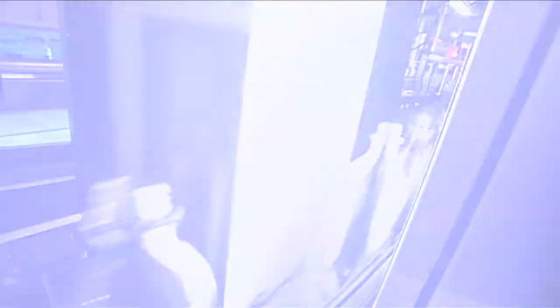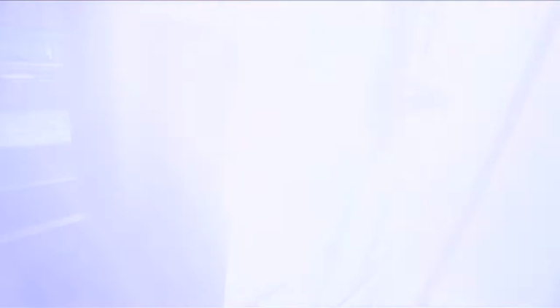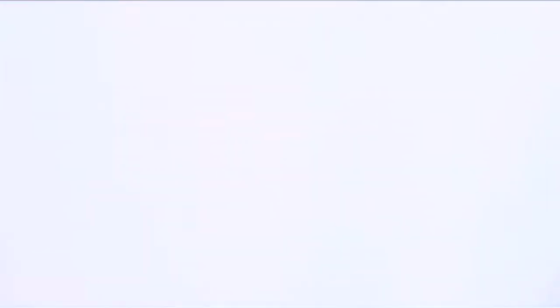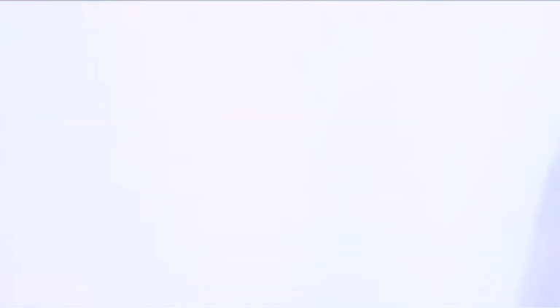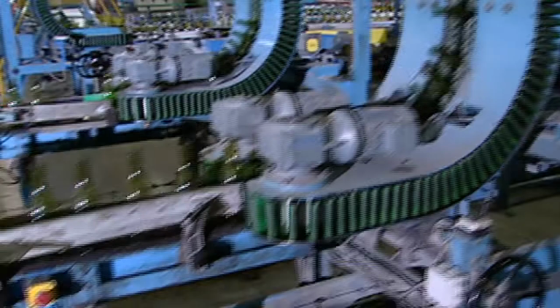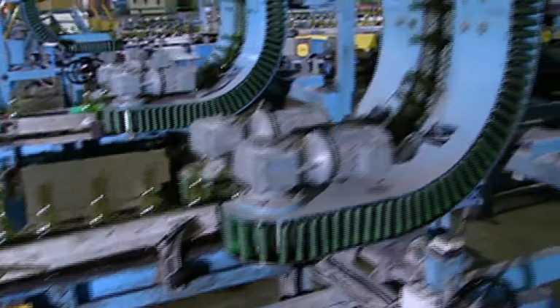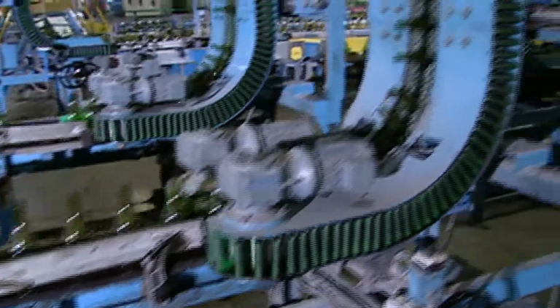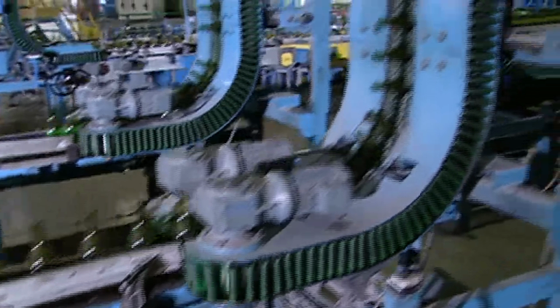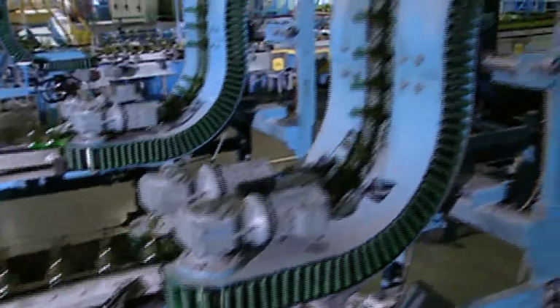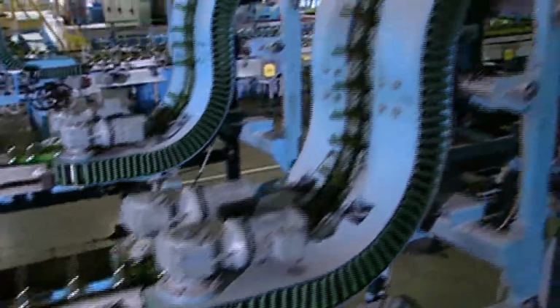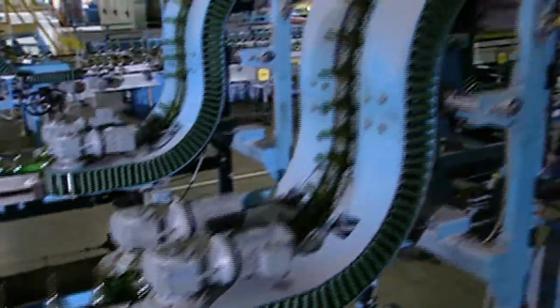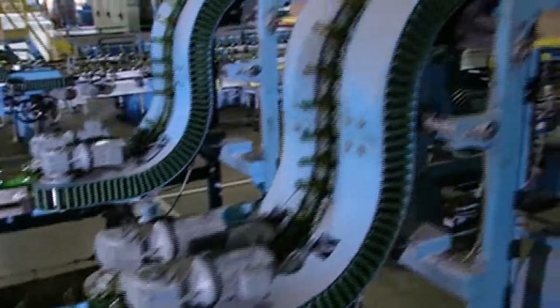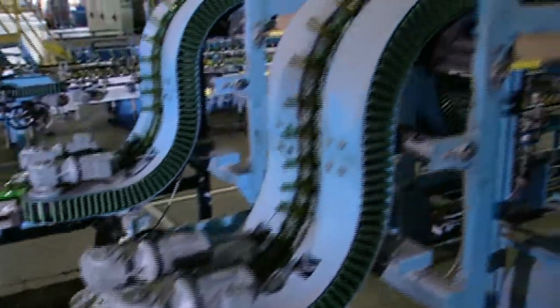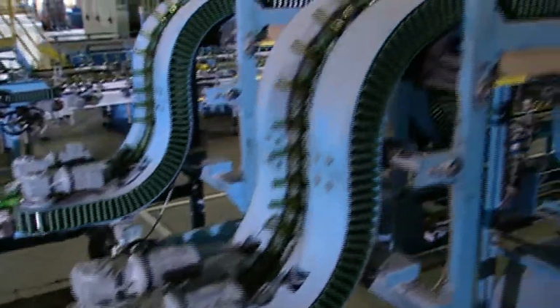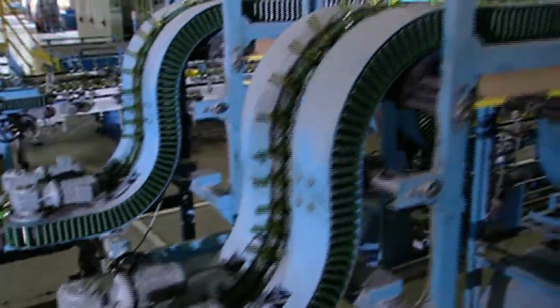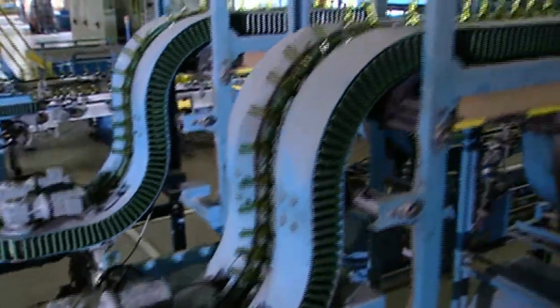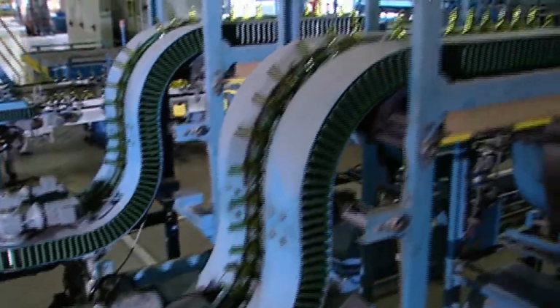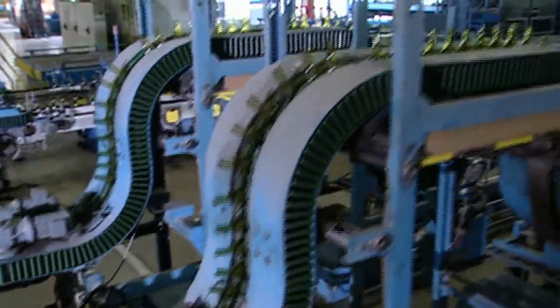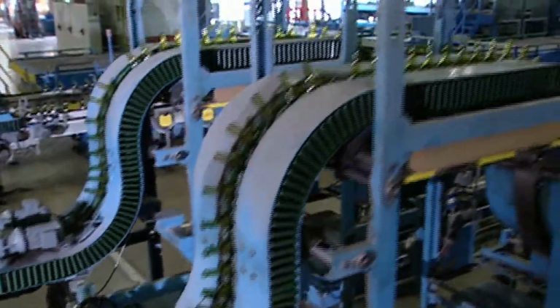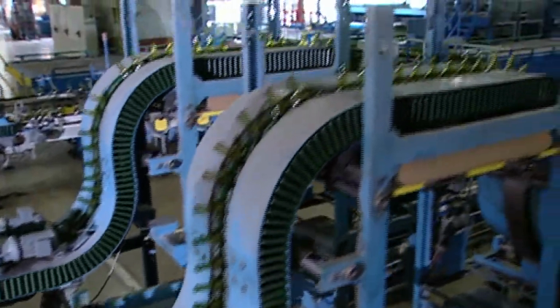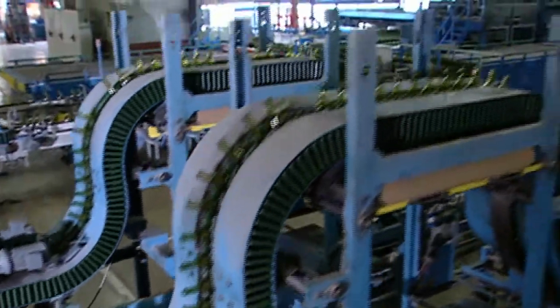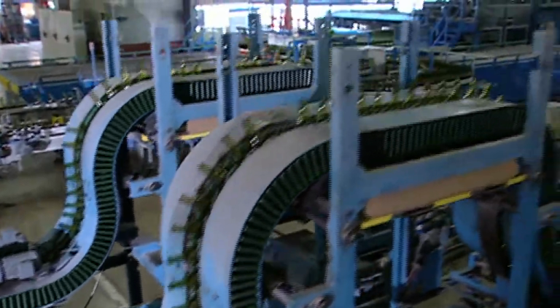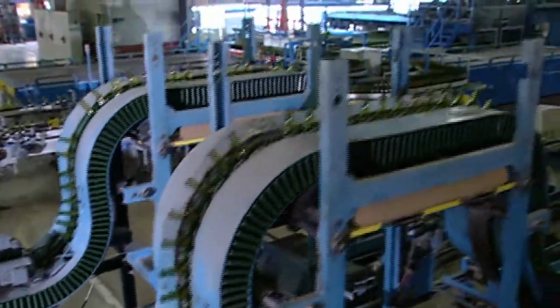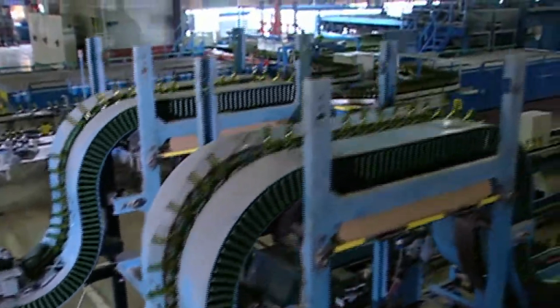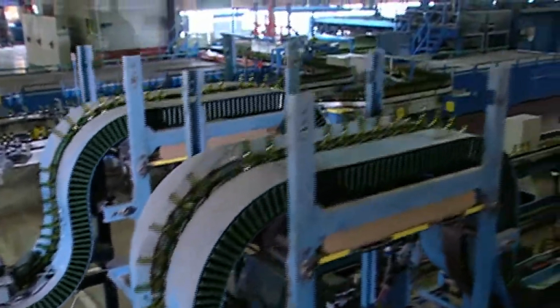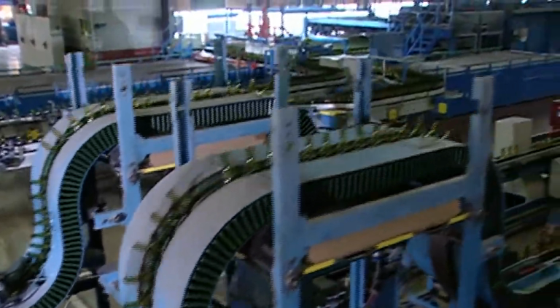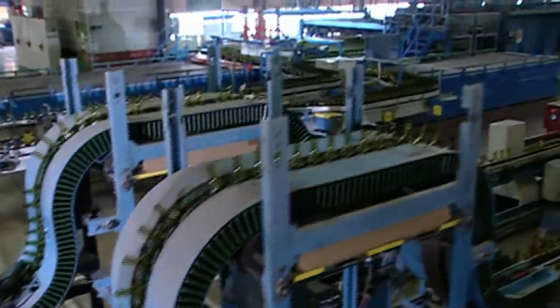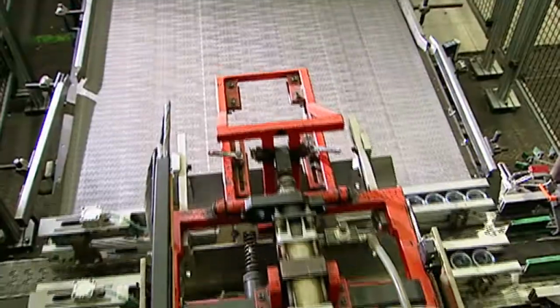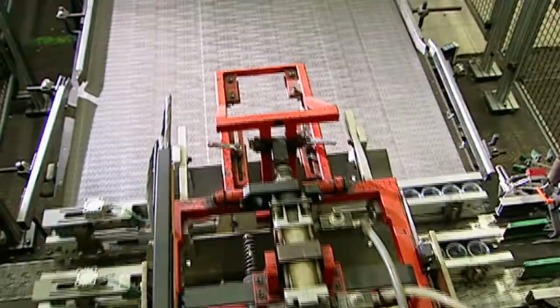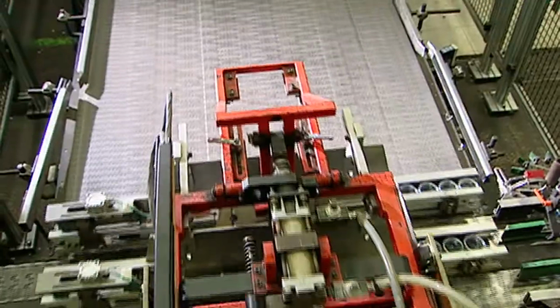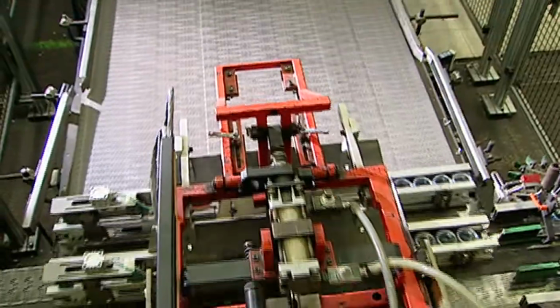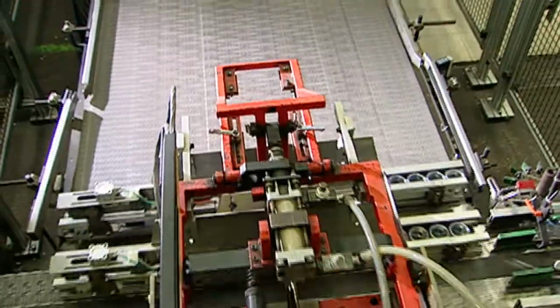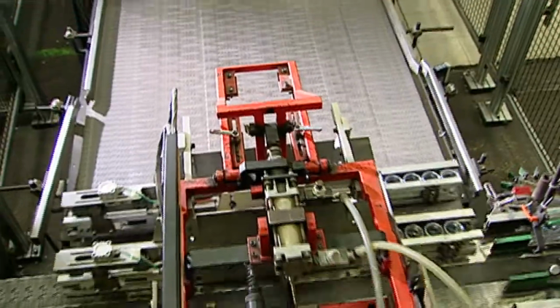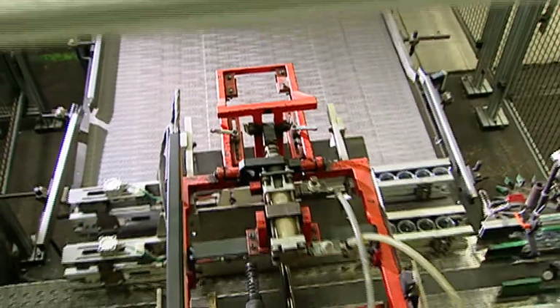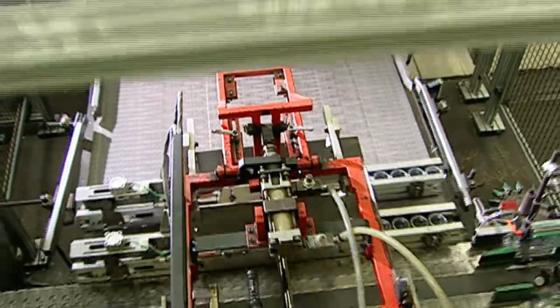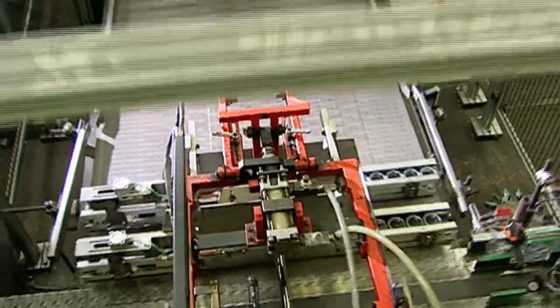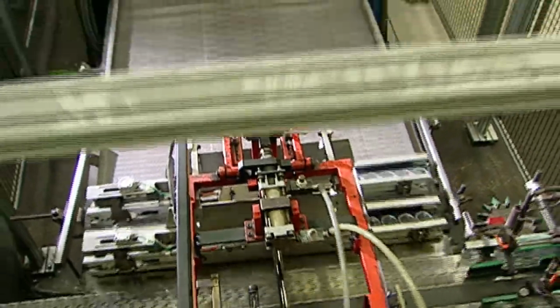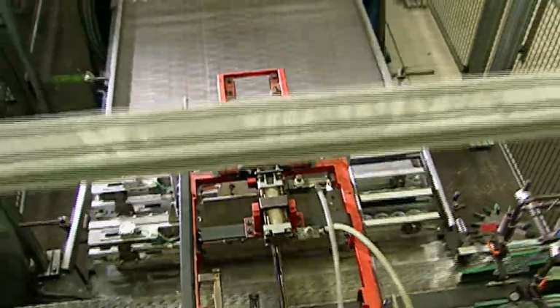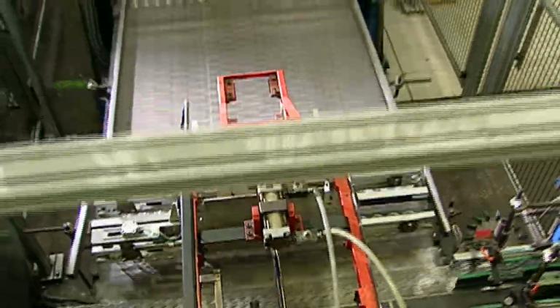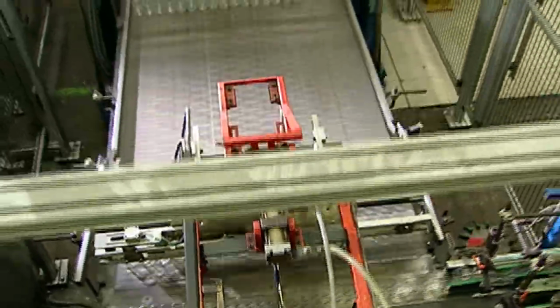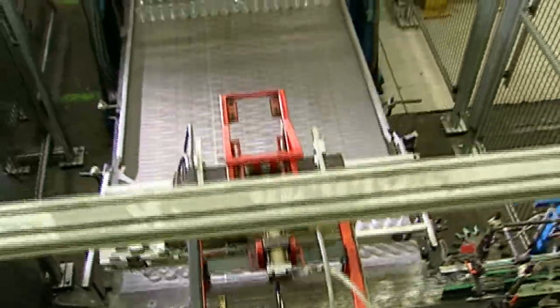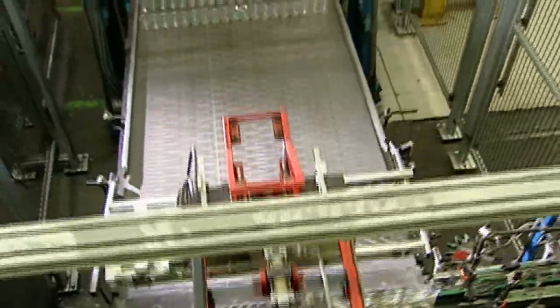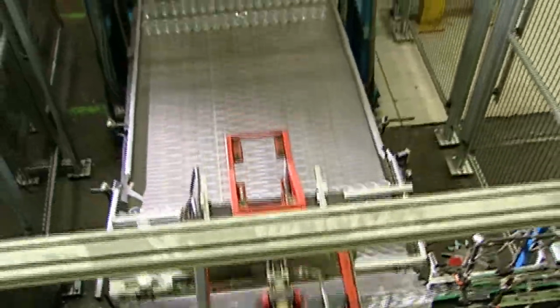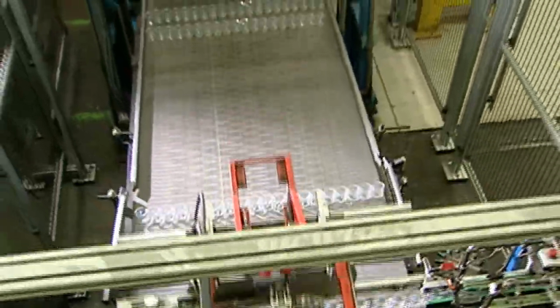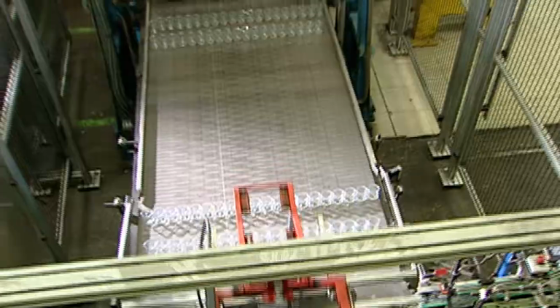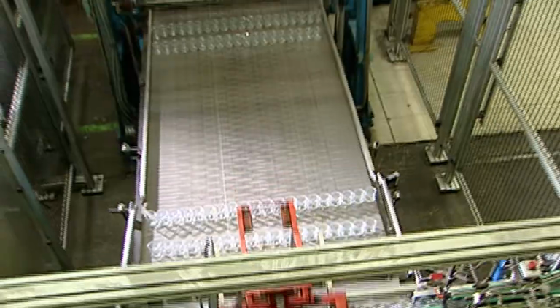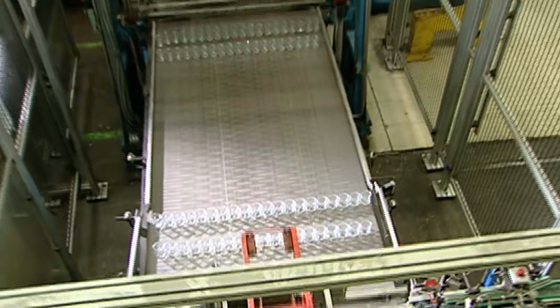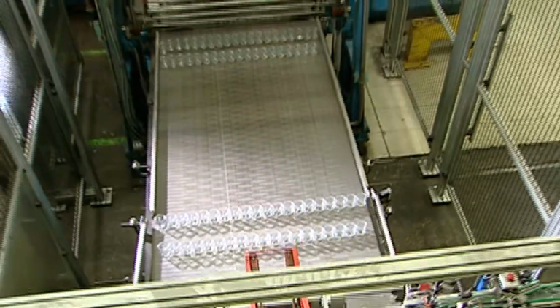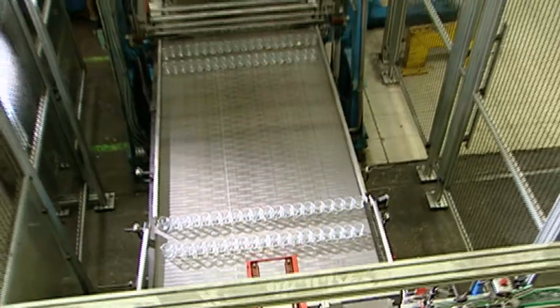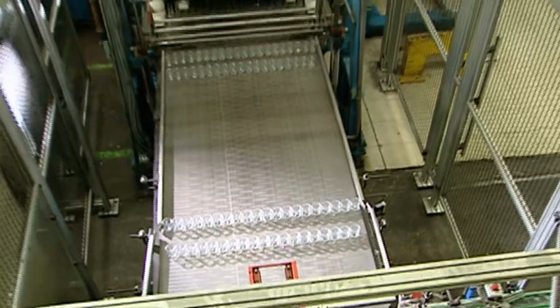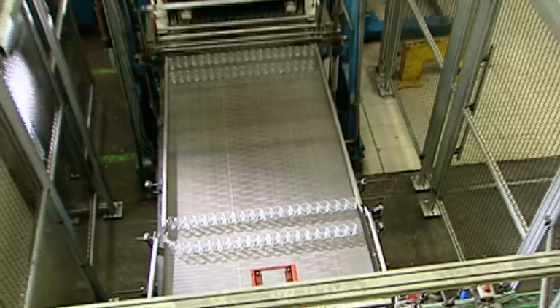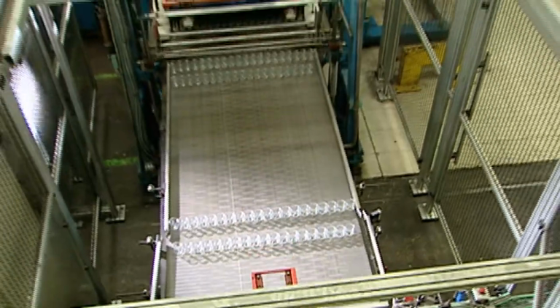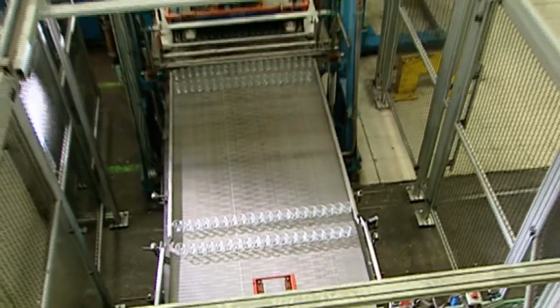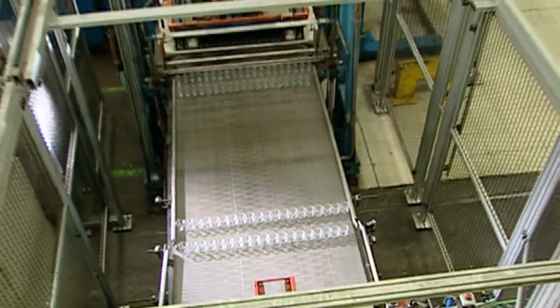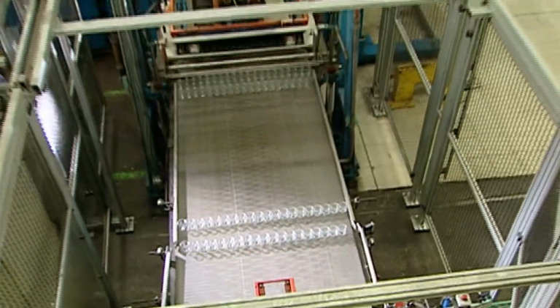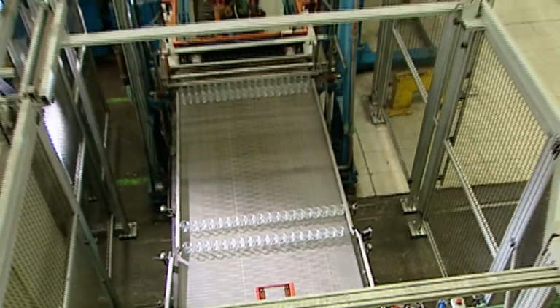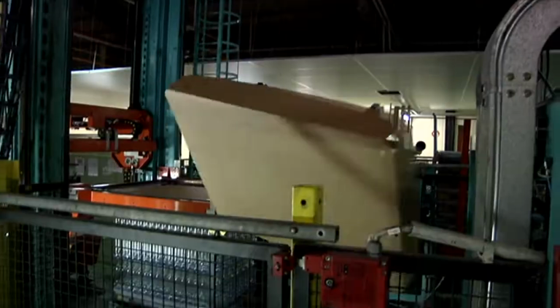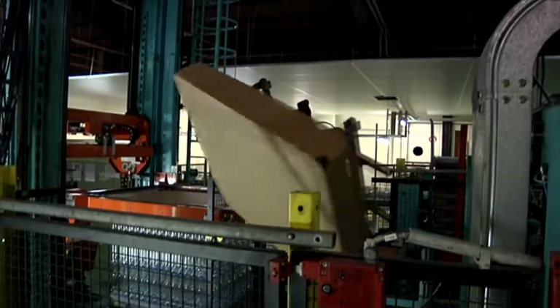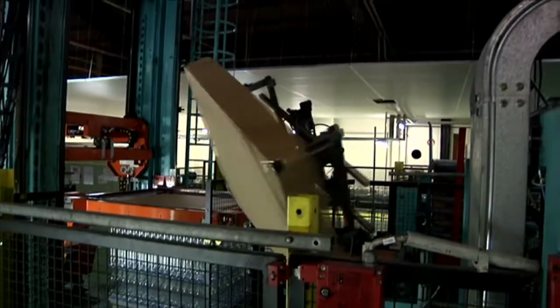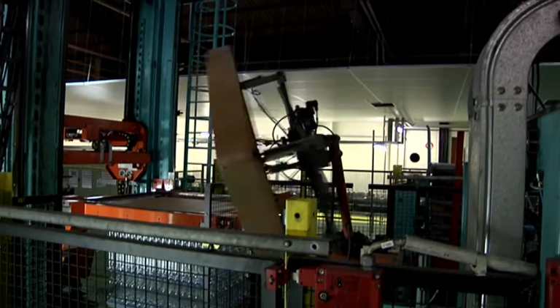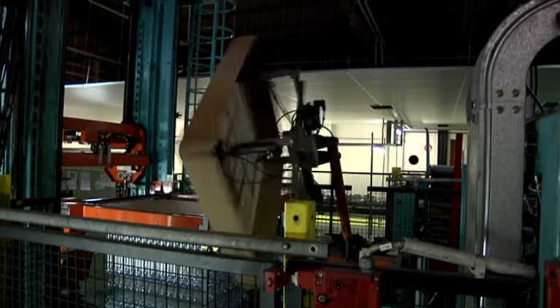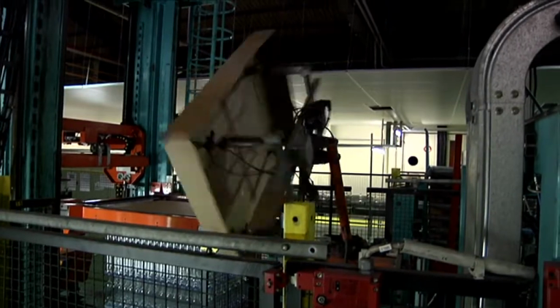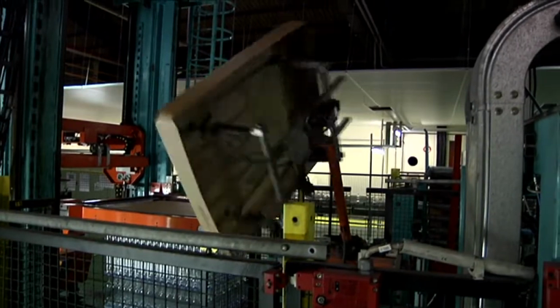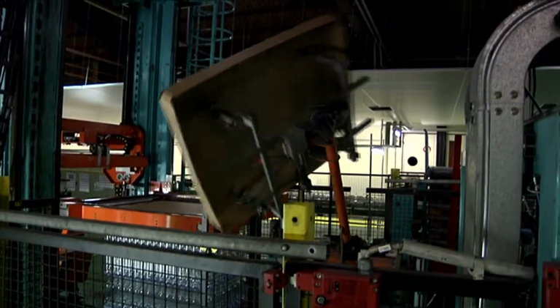Any rejected containers are automatically removed from the production line, recycled as cullet, and used in the manufacture of new glass.